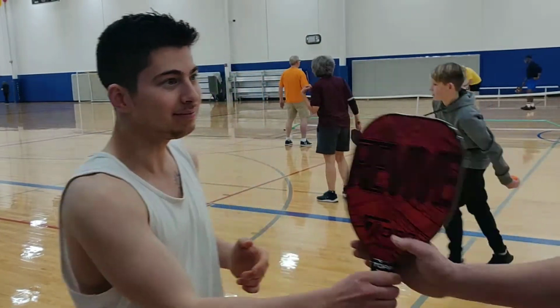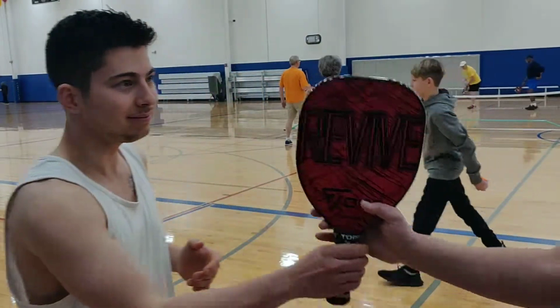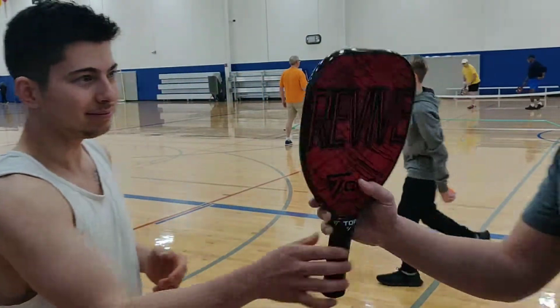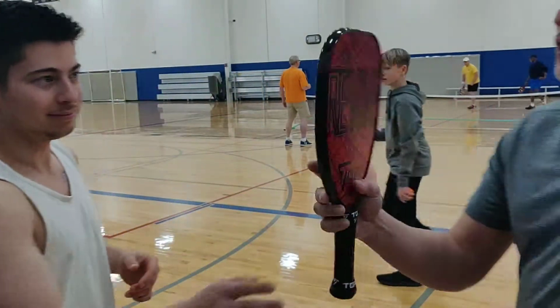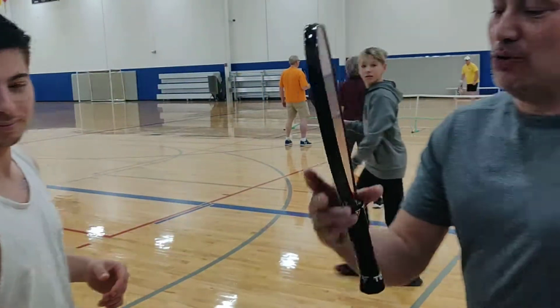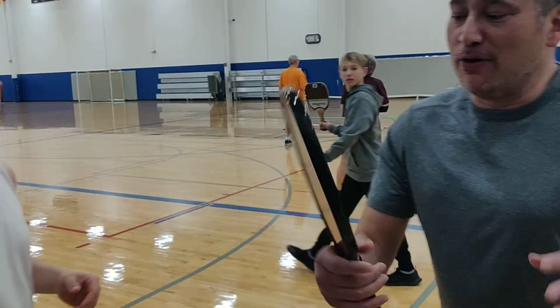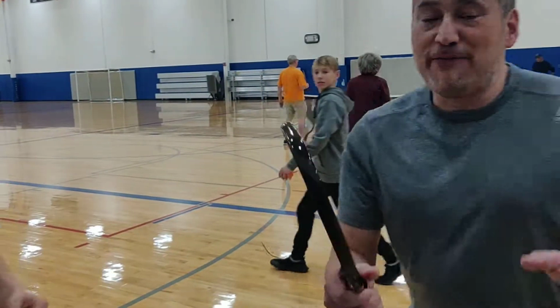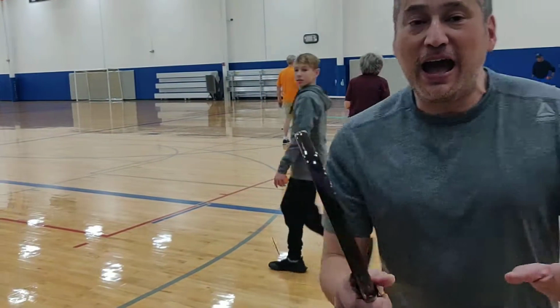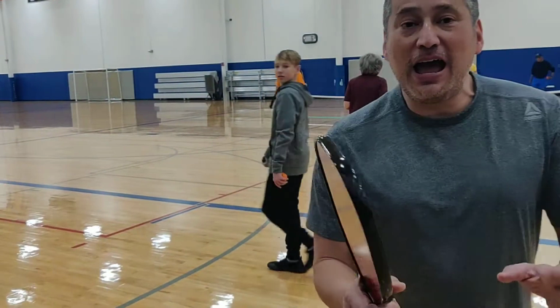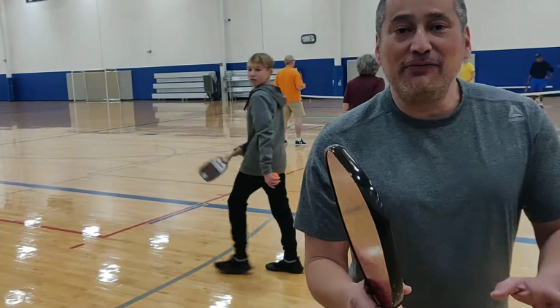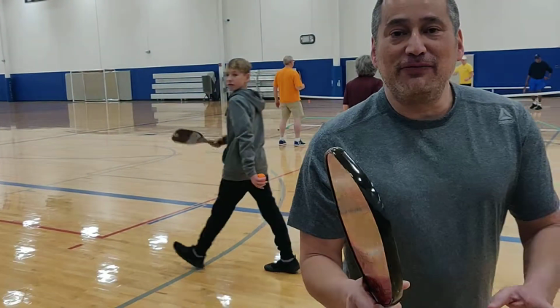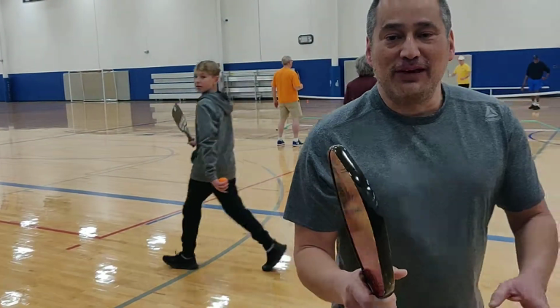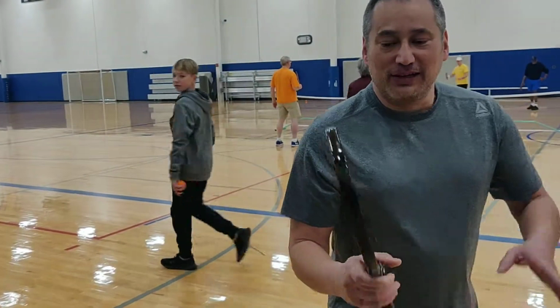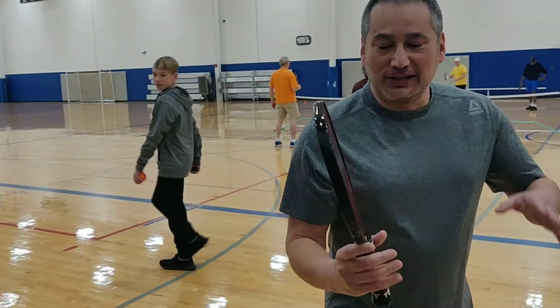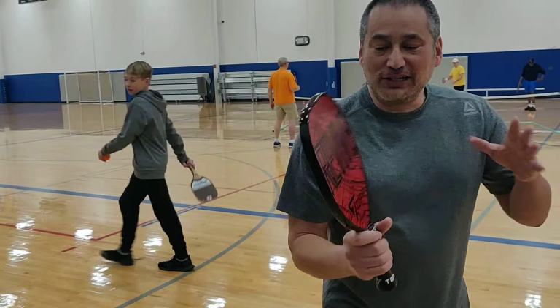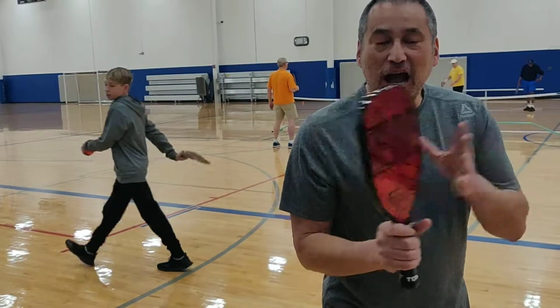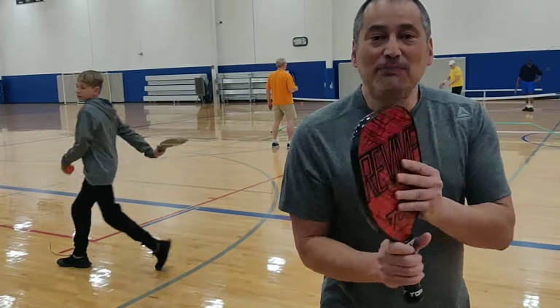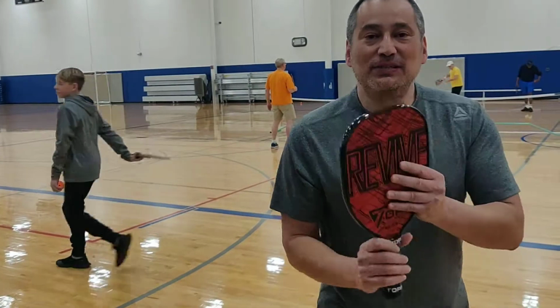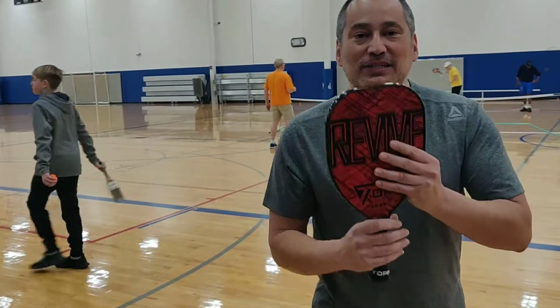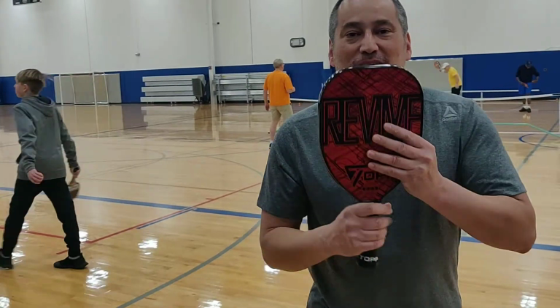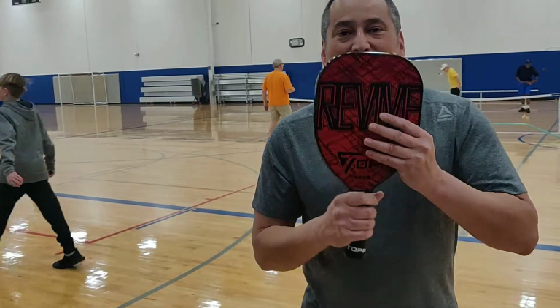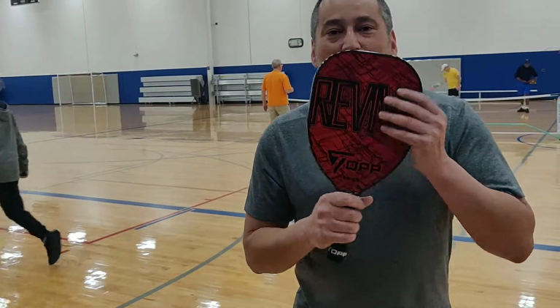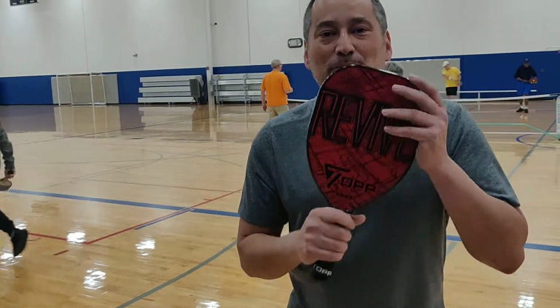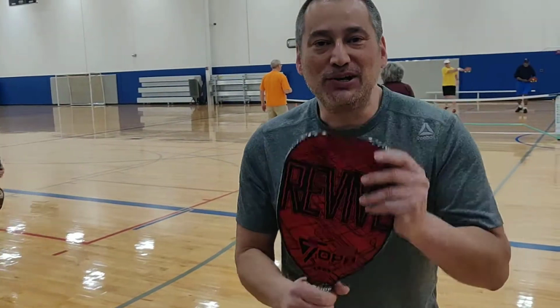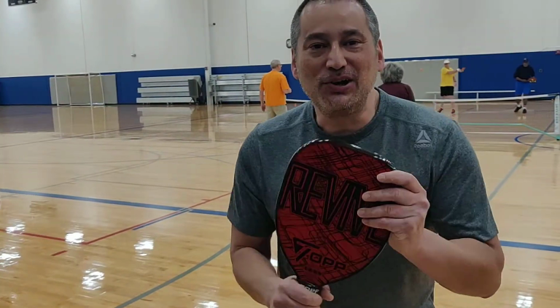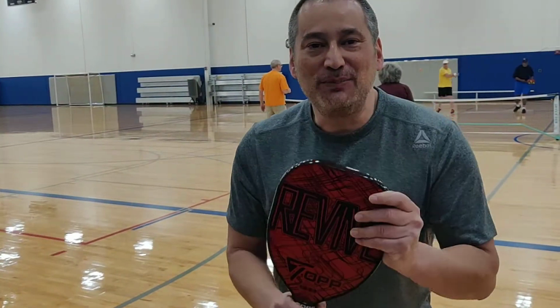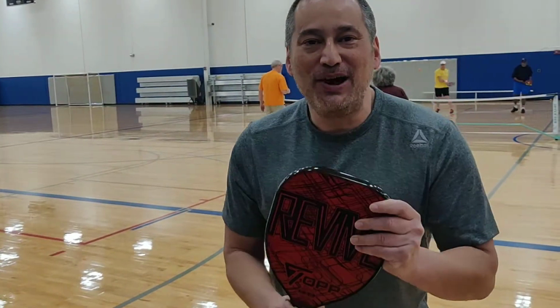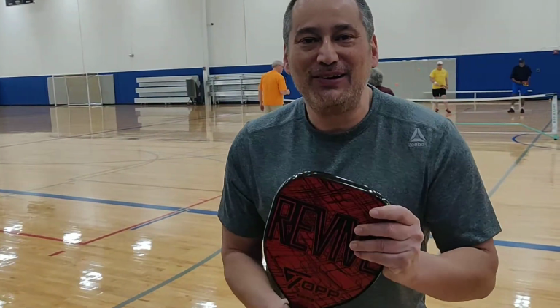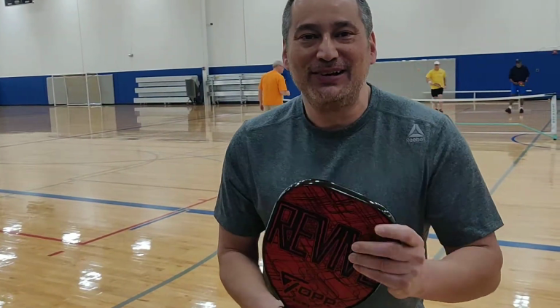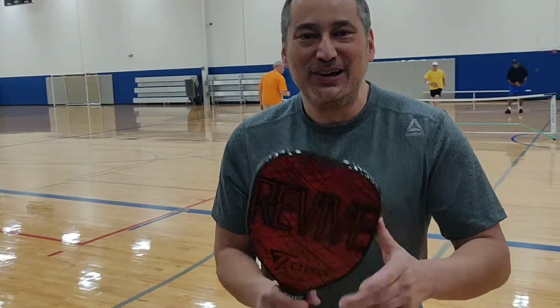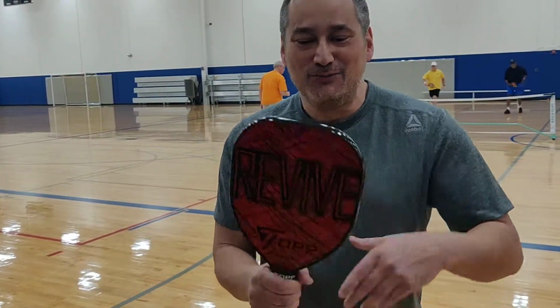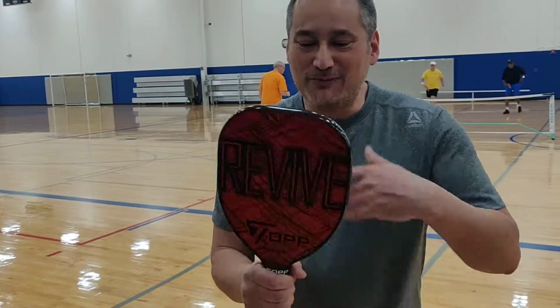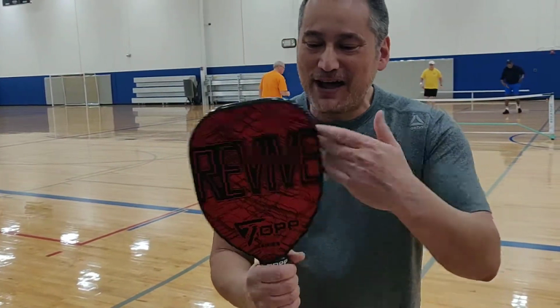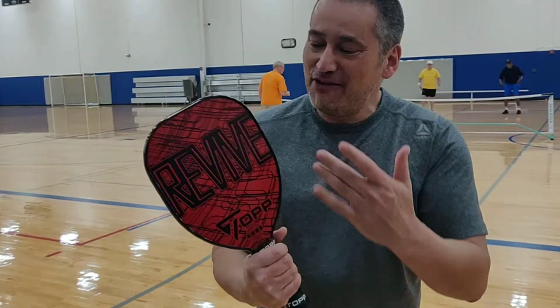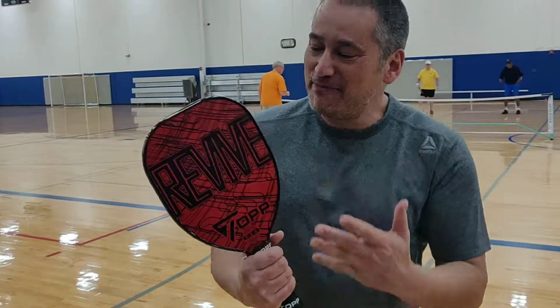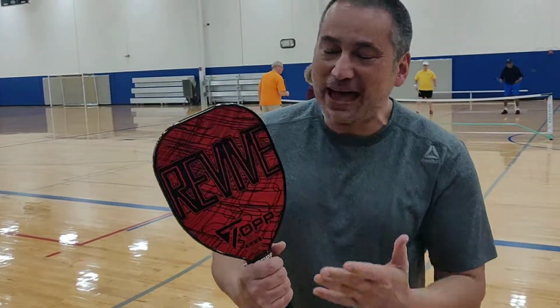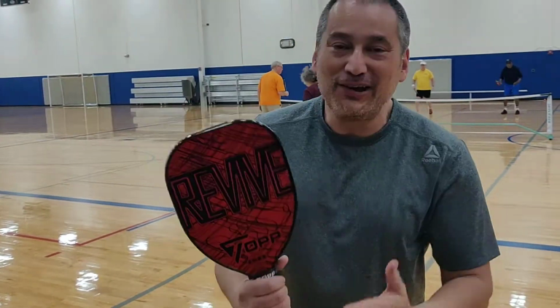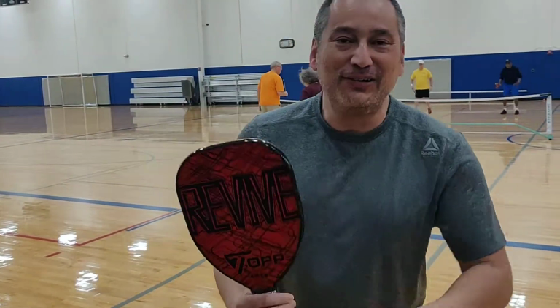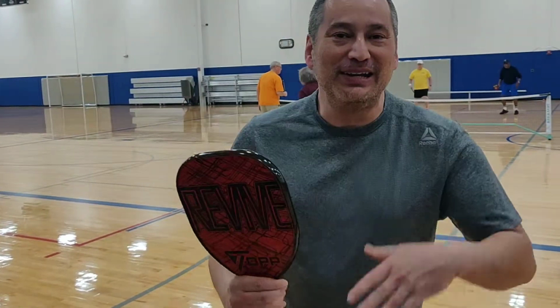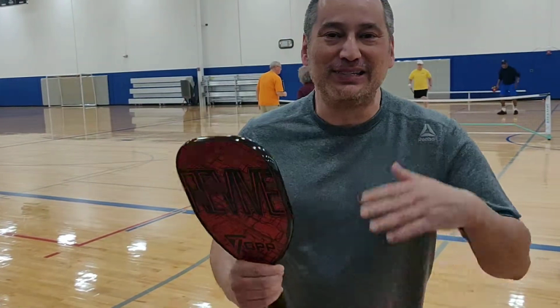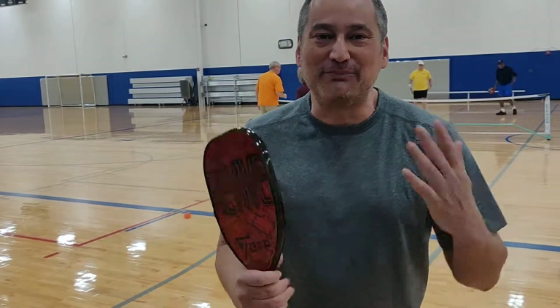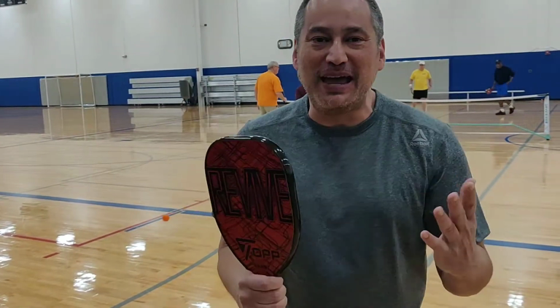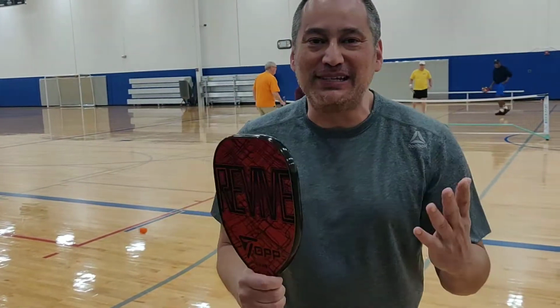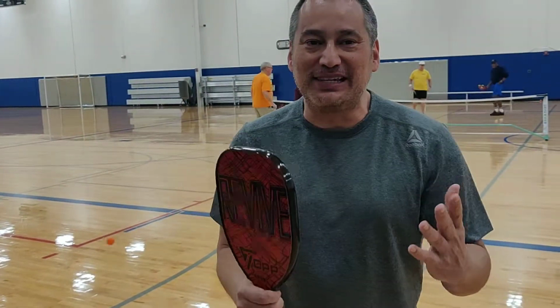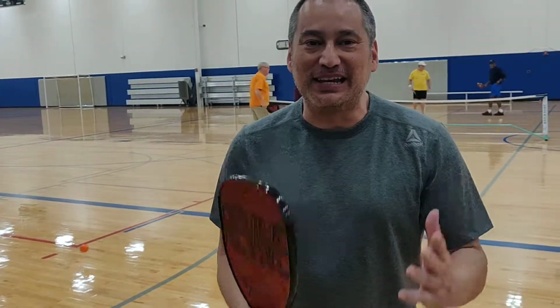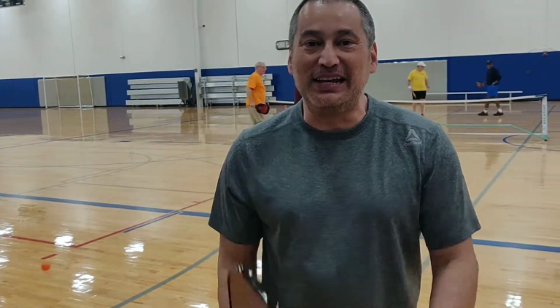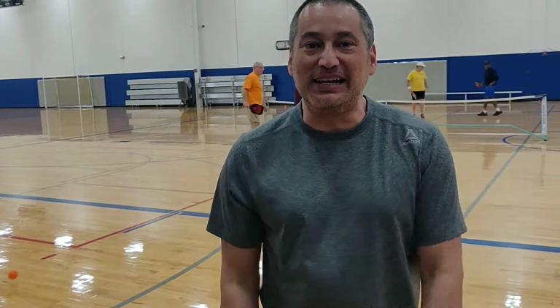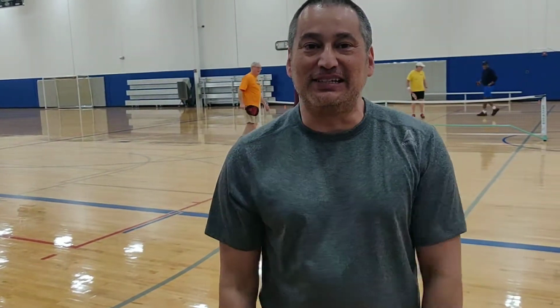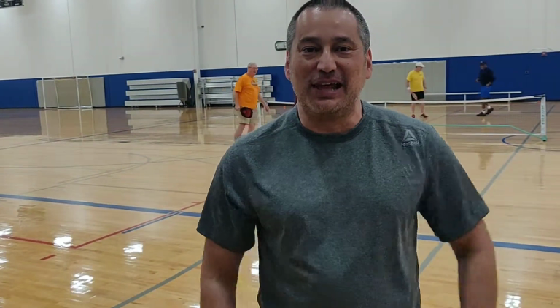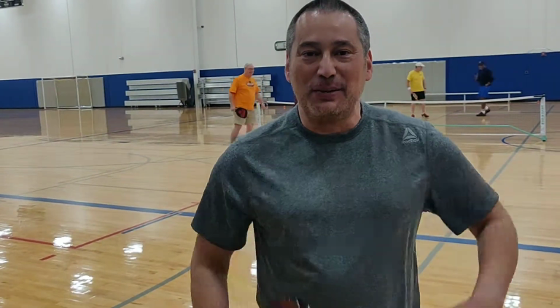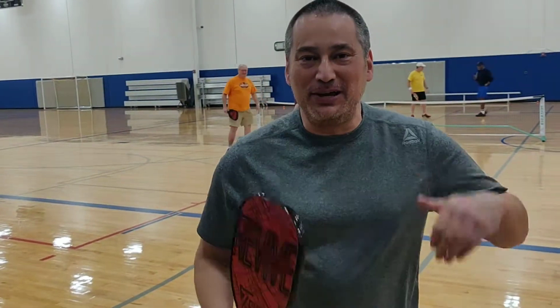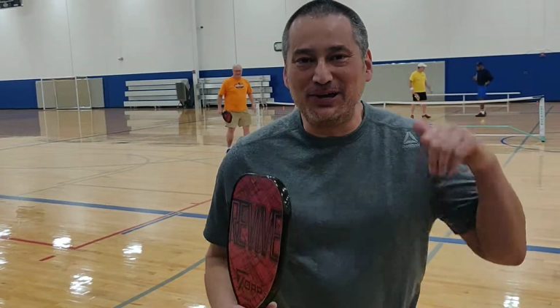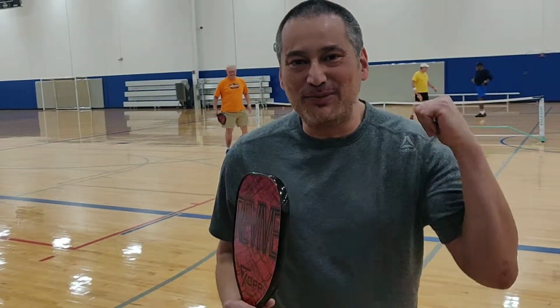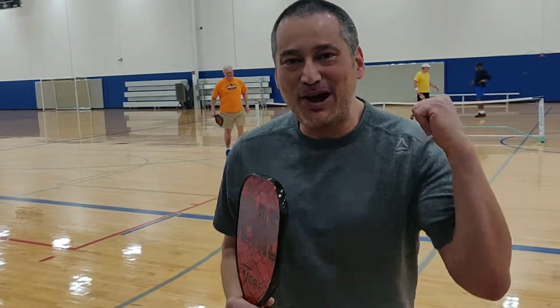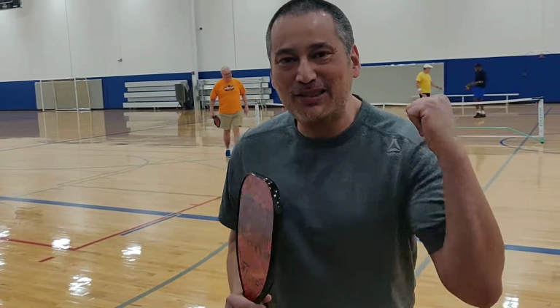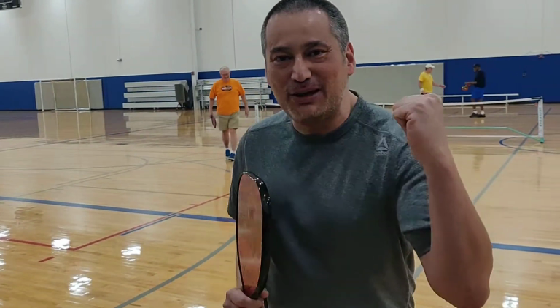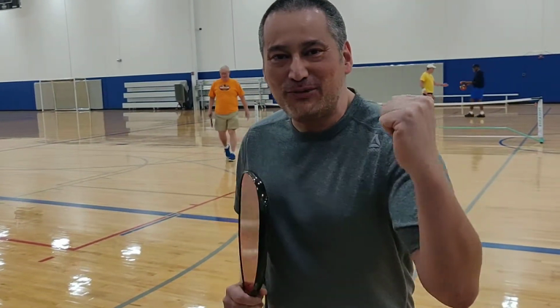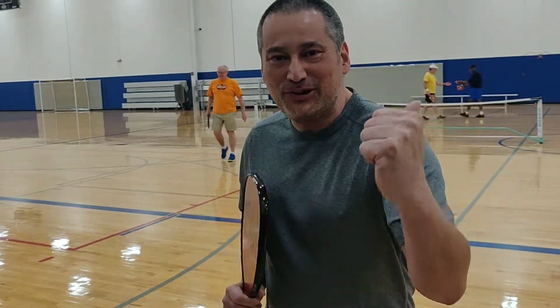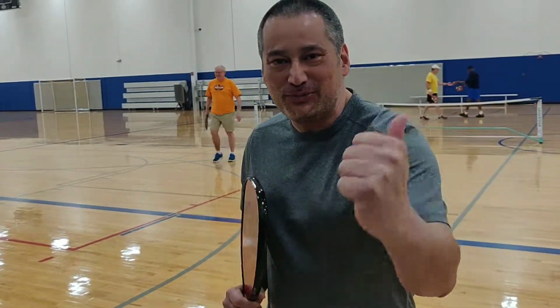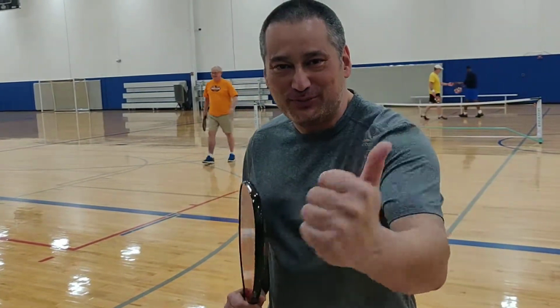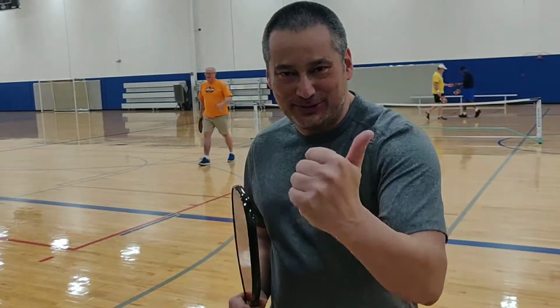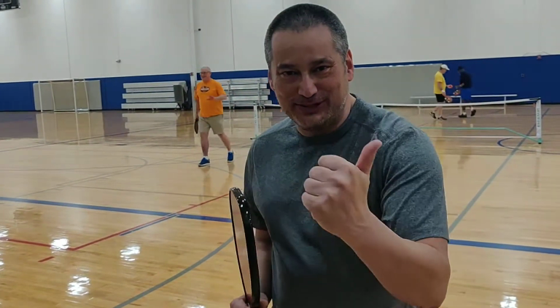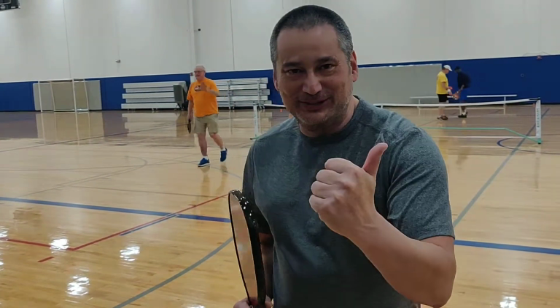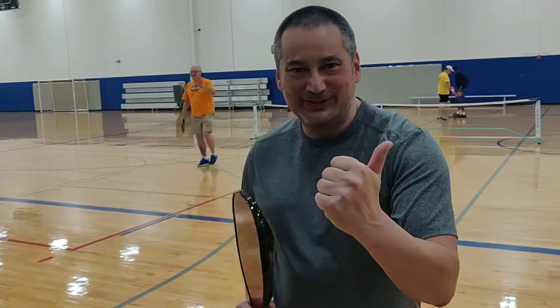The Topps Pickleball Revive paddle is amazing. It is Pickleball Librarian Approved.